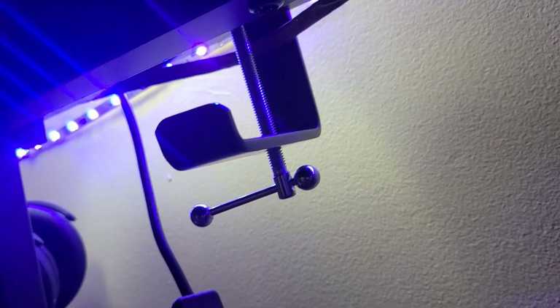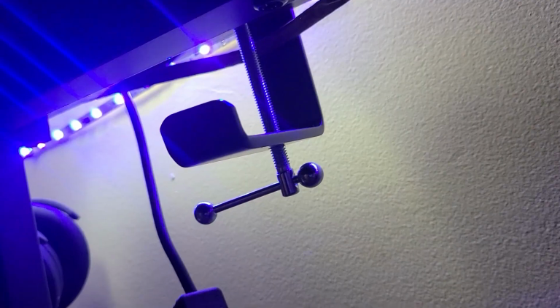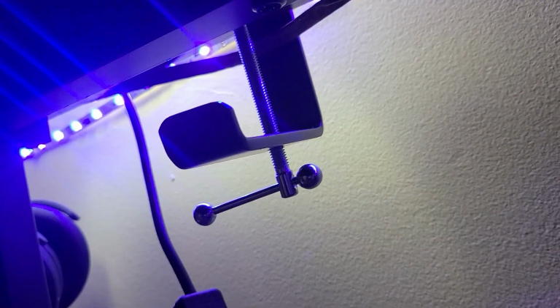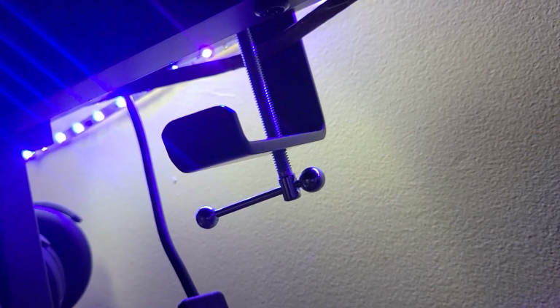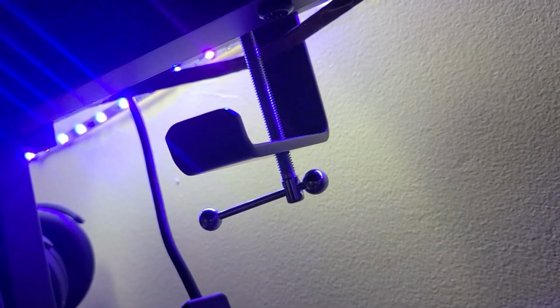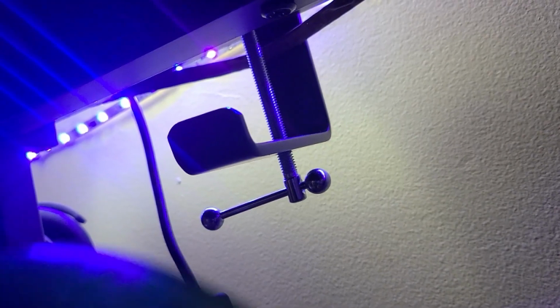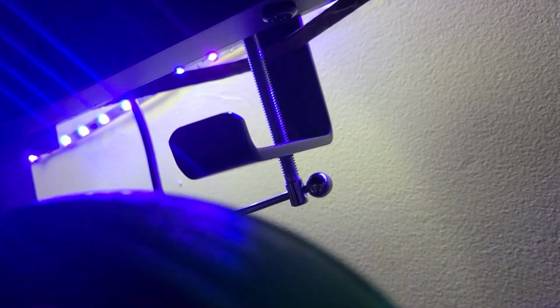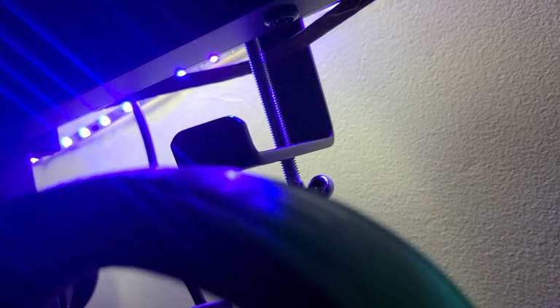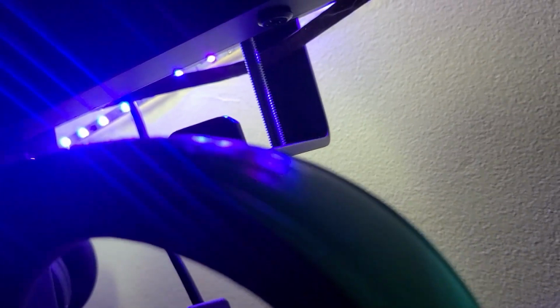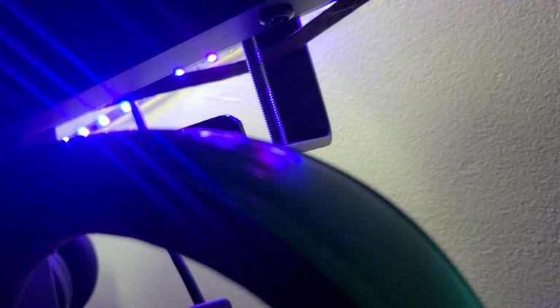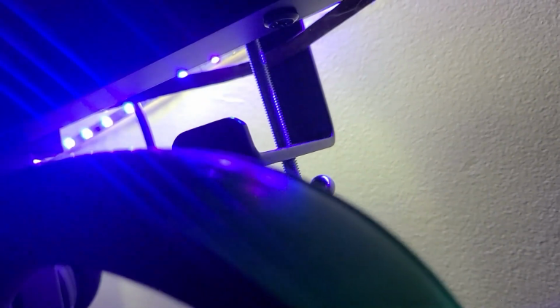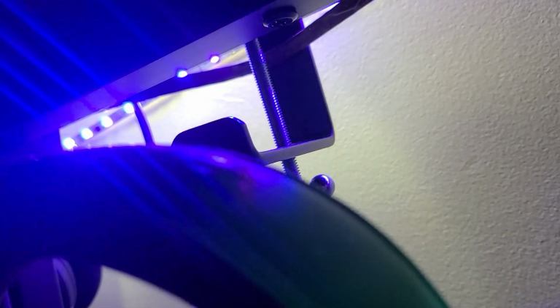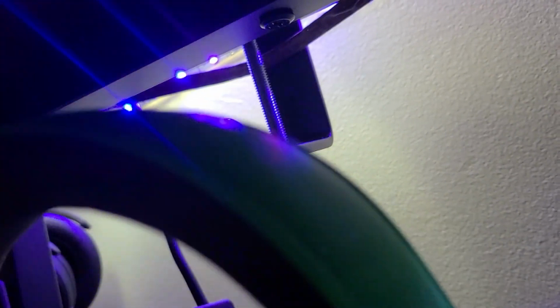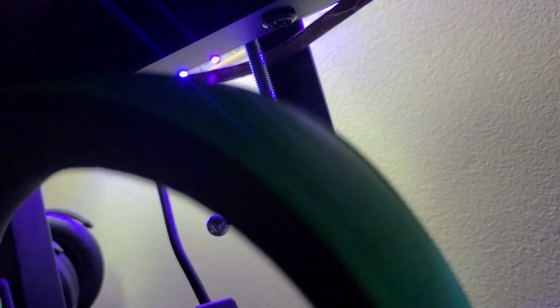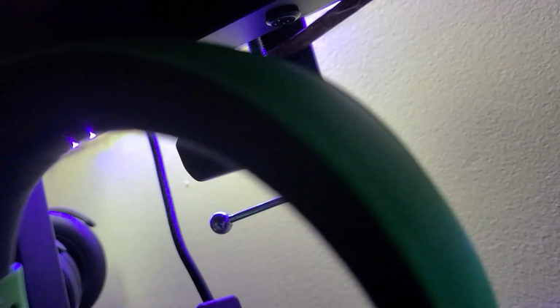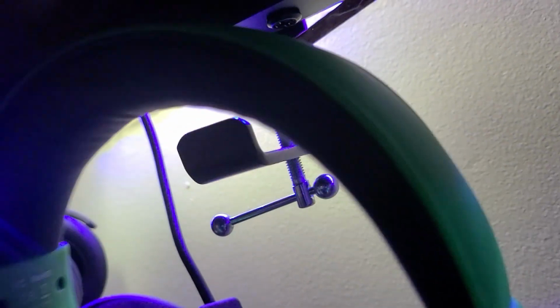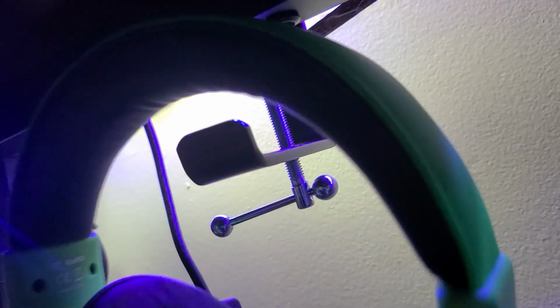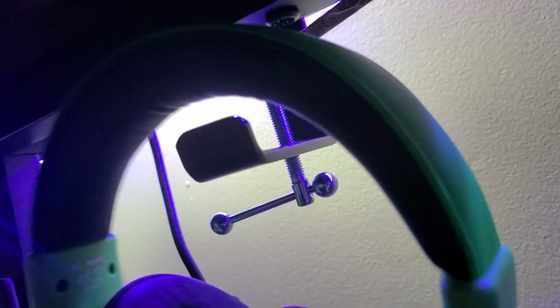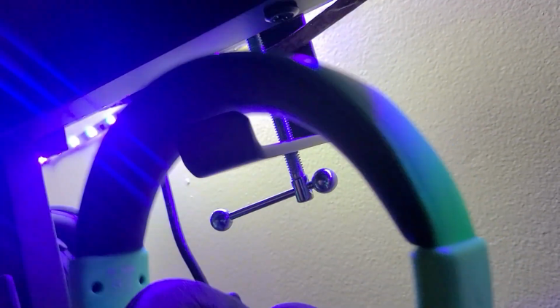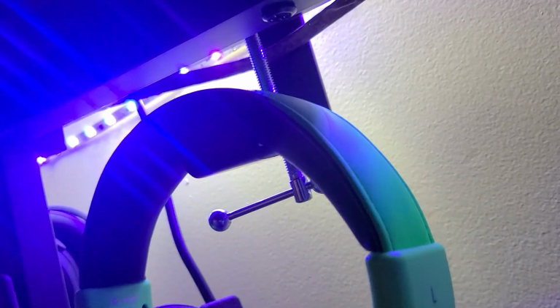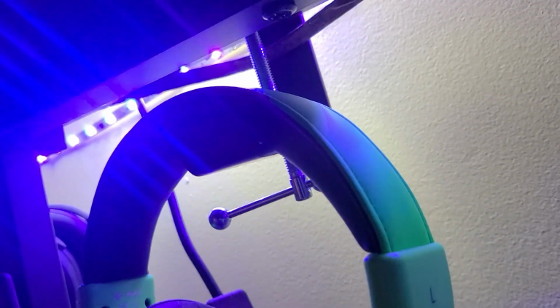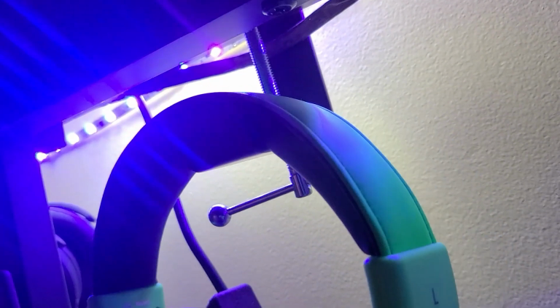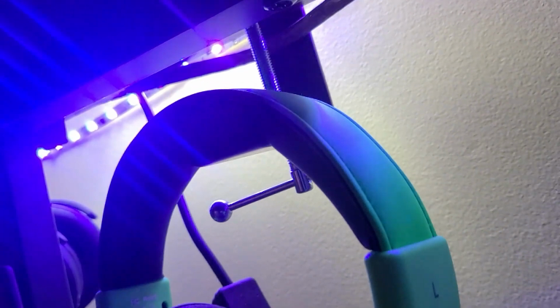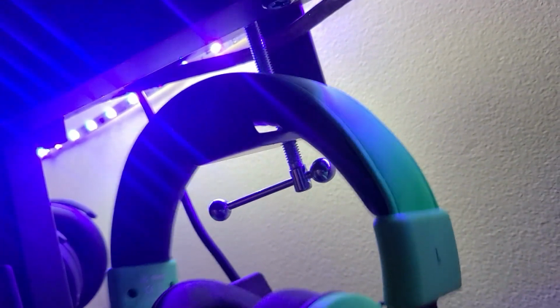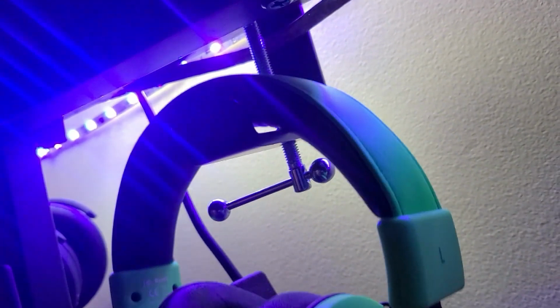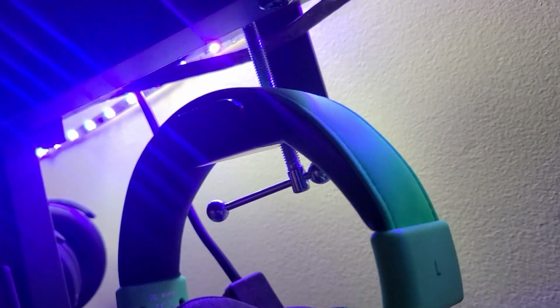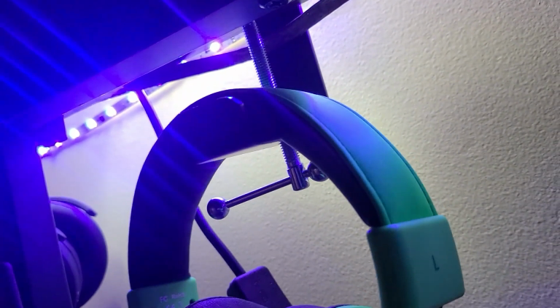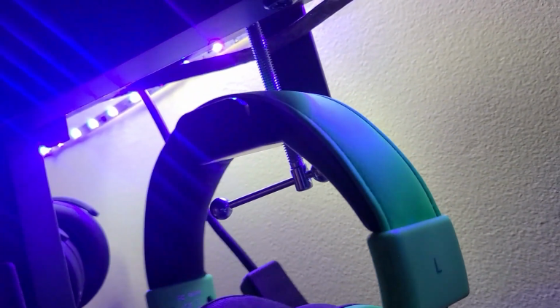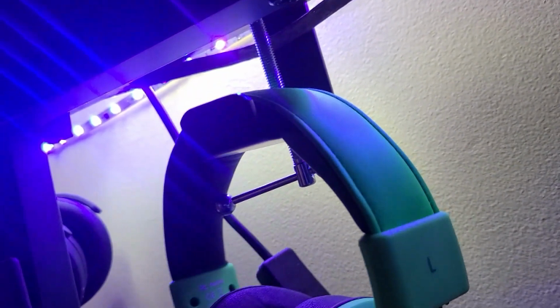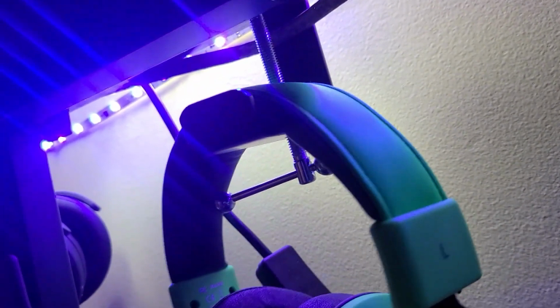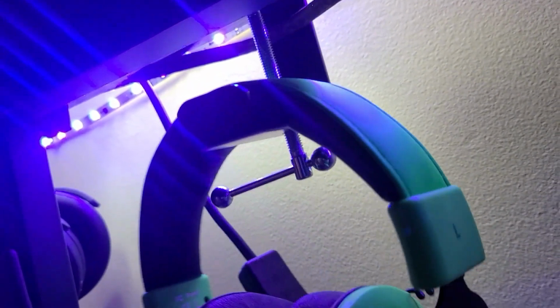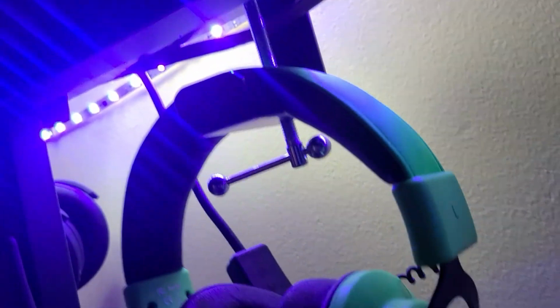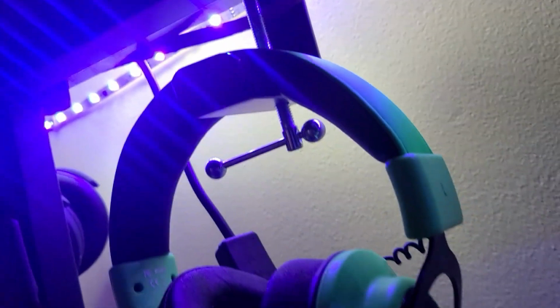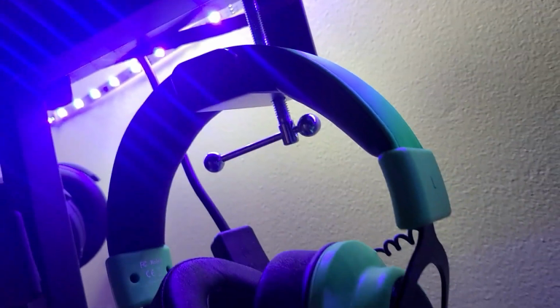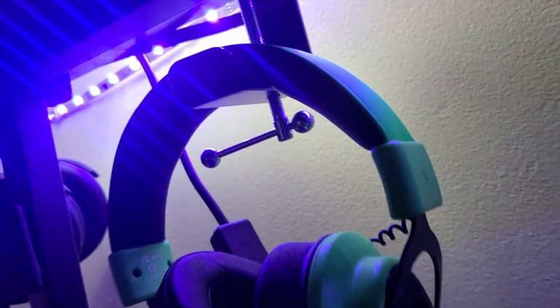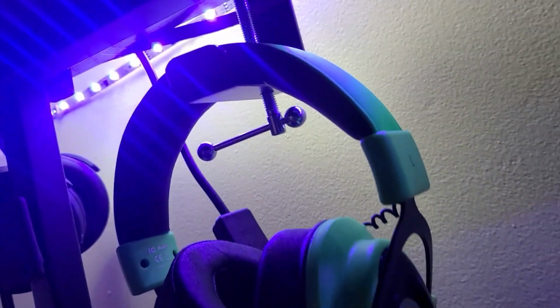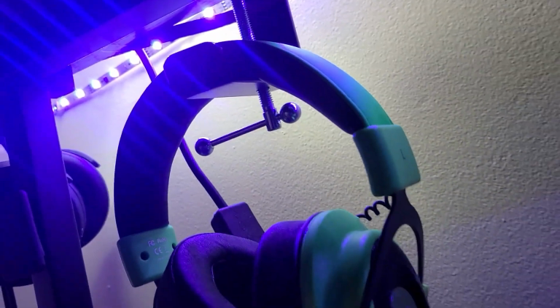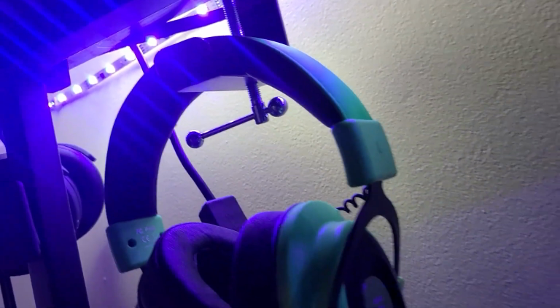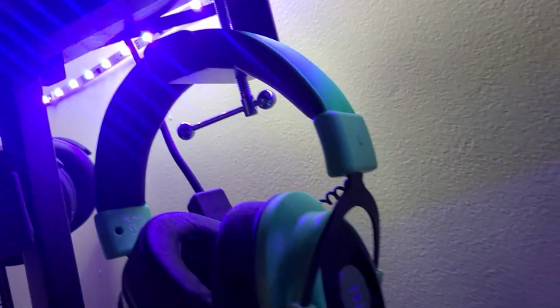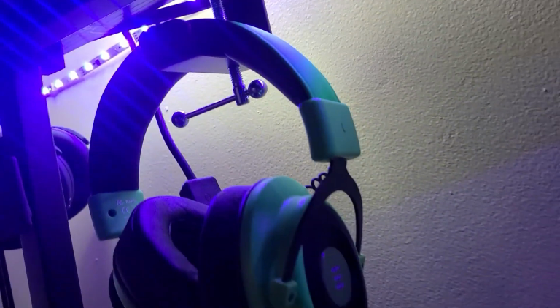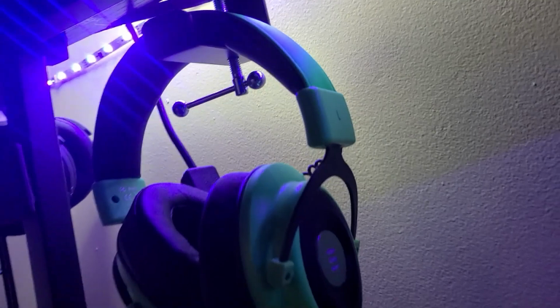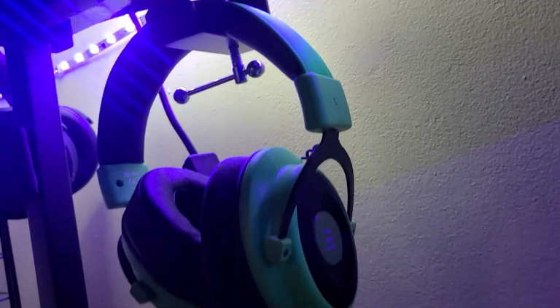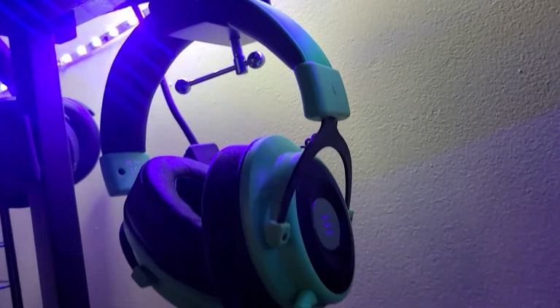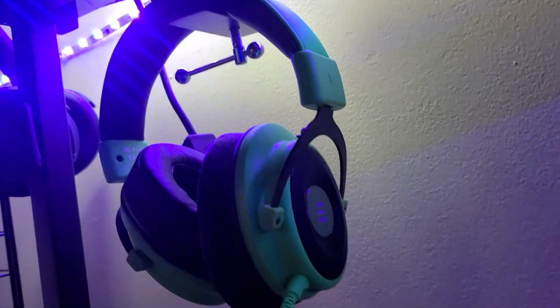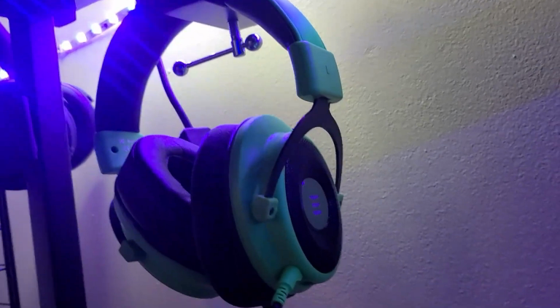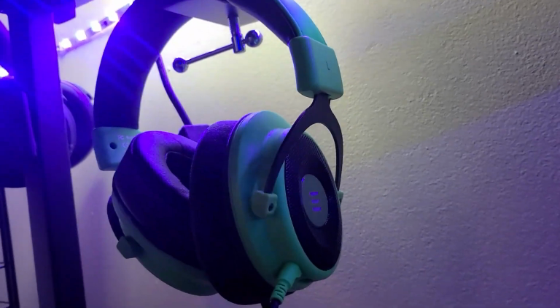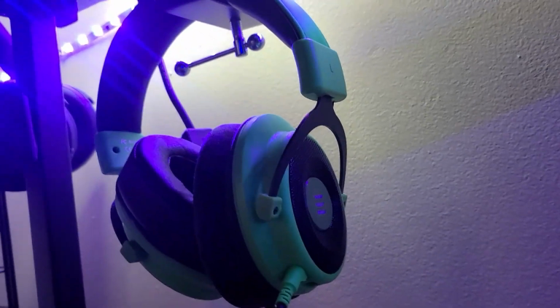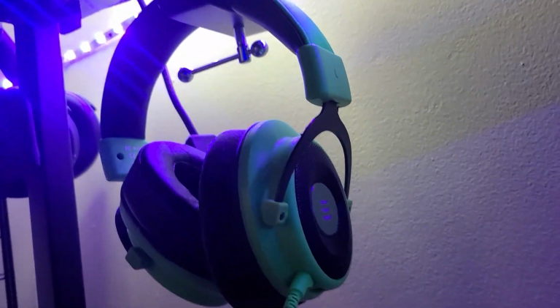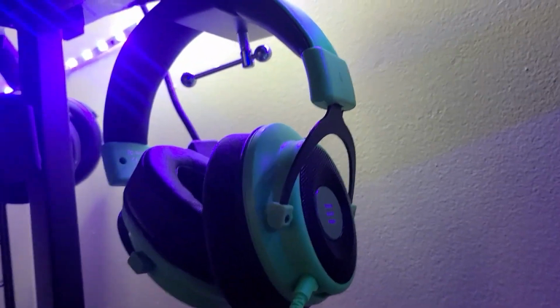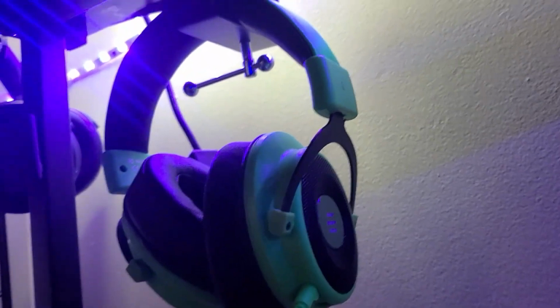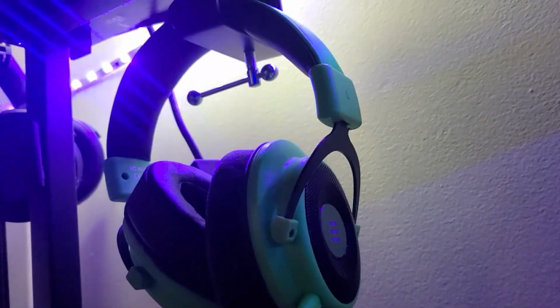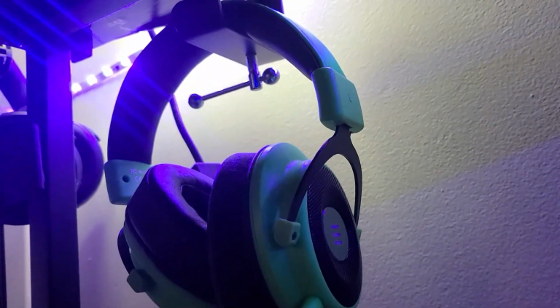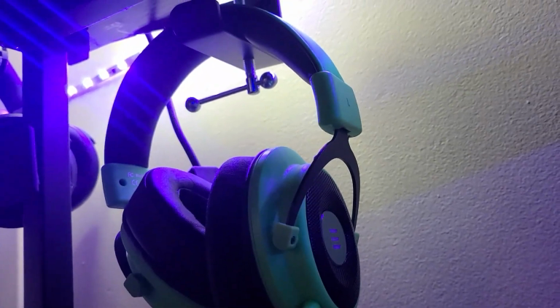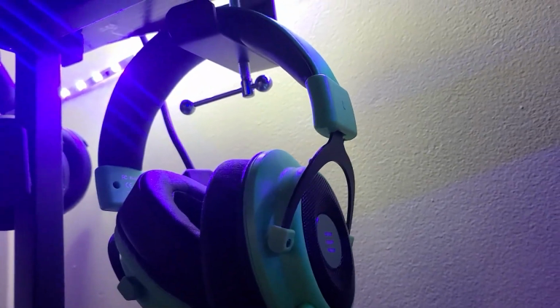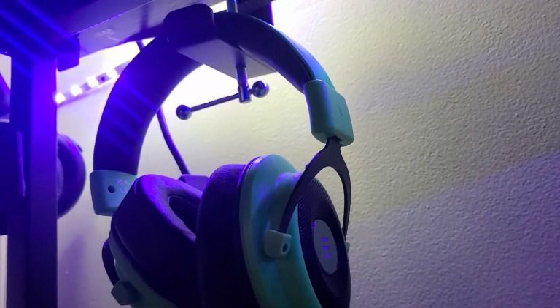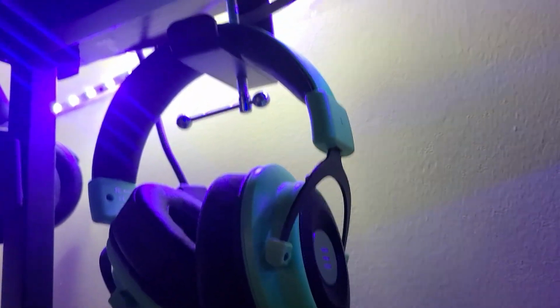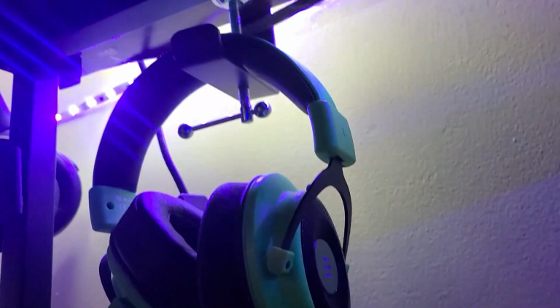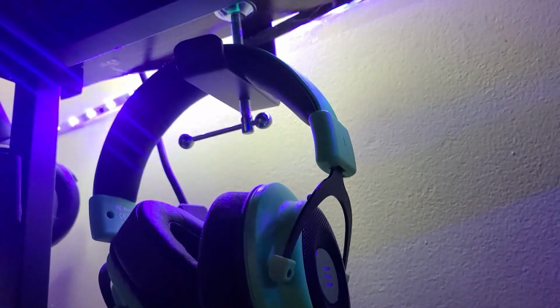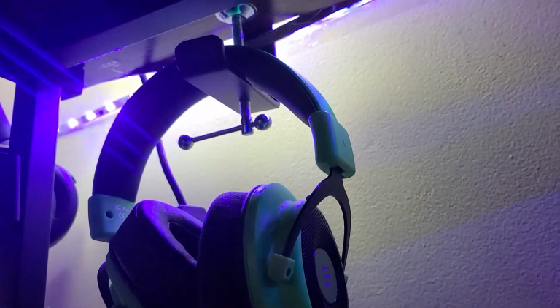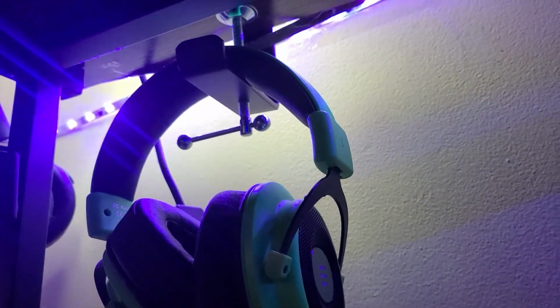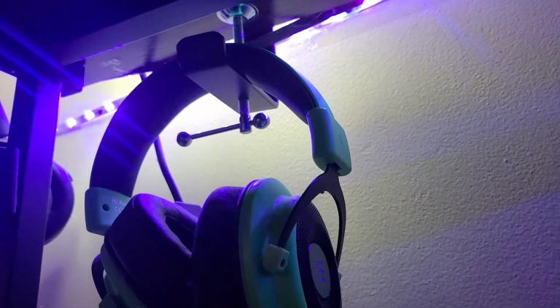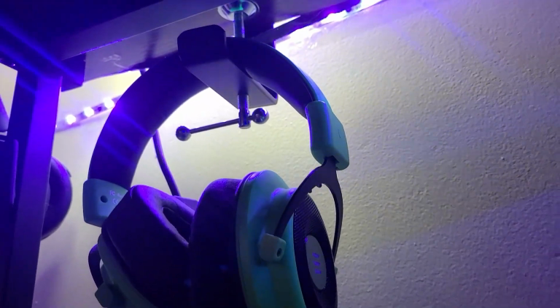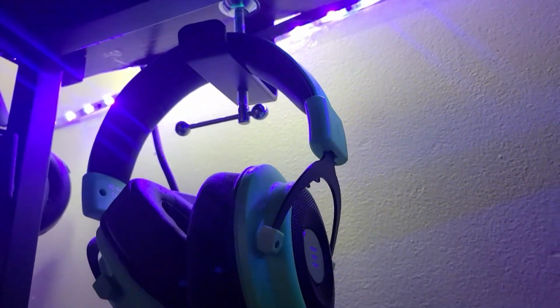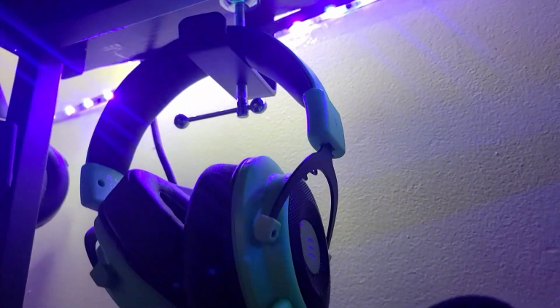The arm mount has a built-in headset holder, so that's a nice way to keep your desk organized and you'll always have your headset right there when you need it.